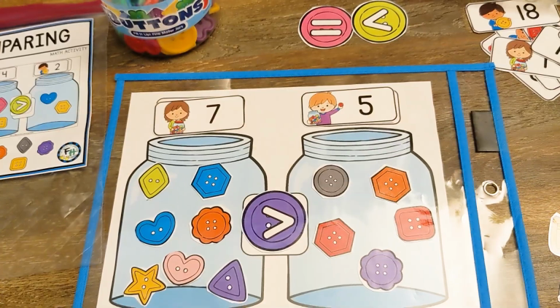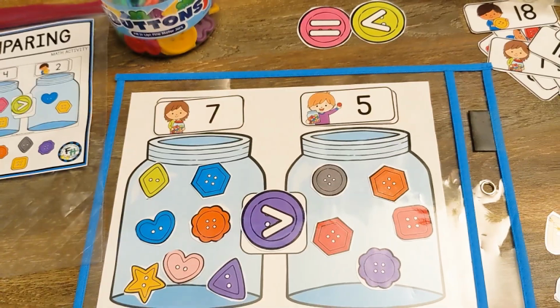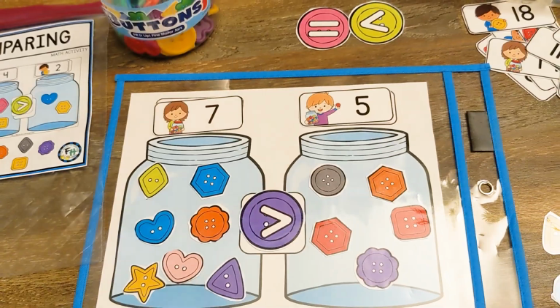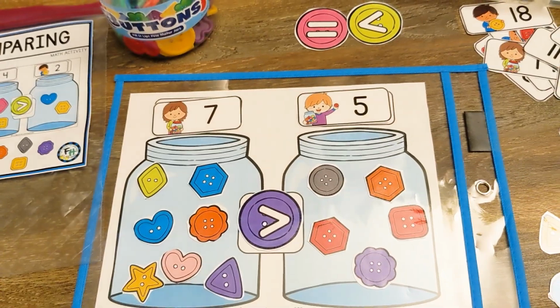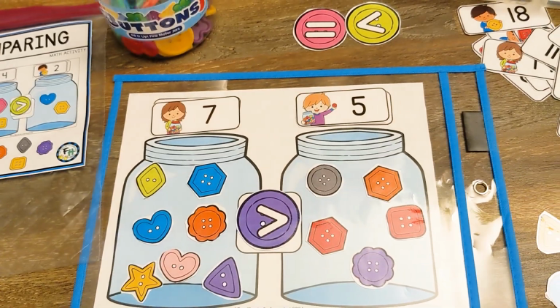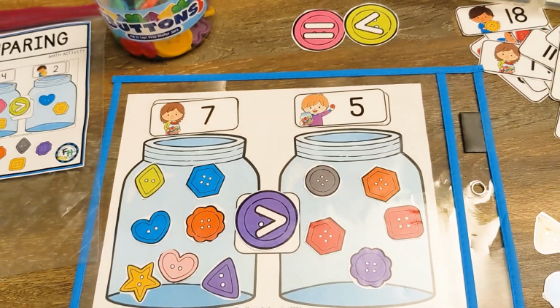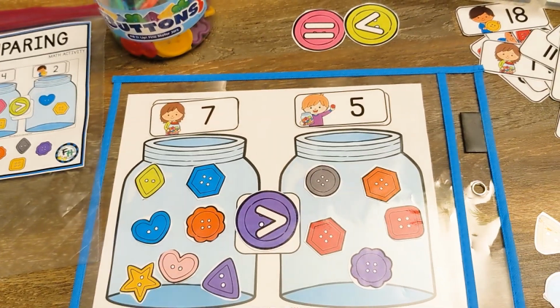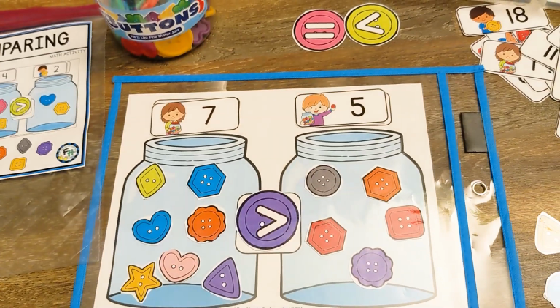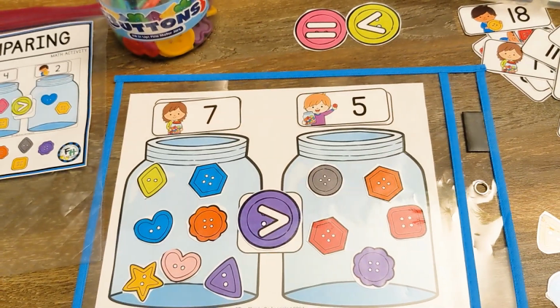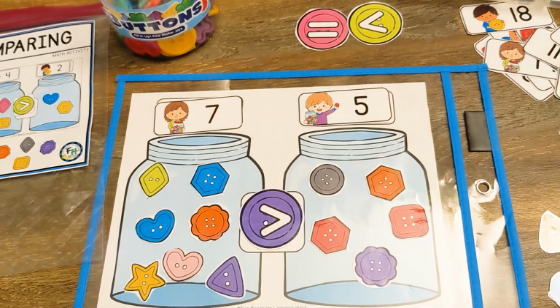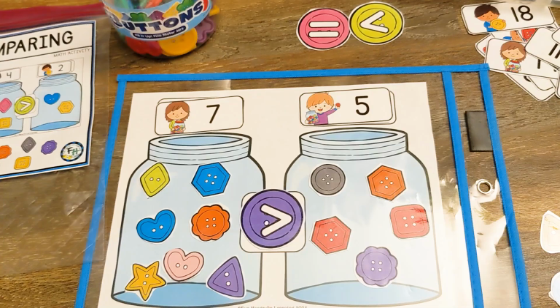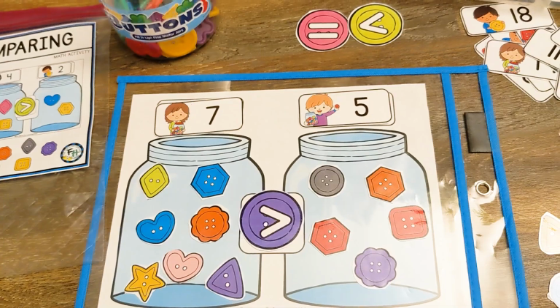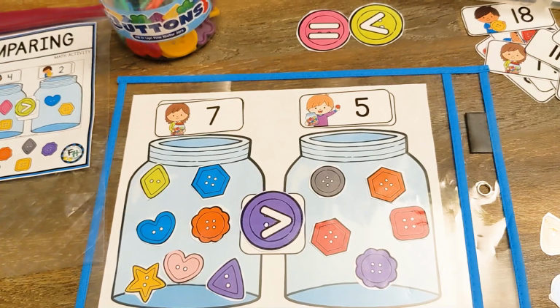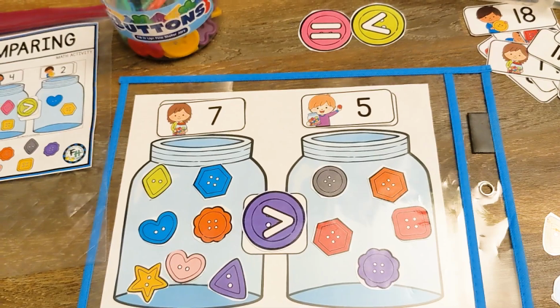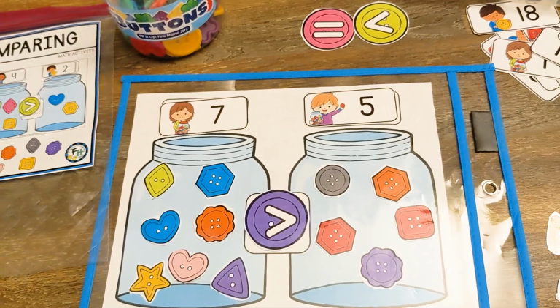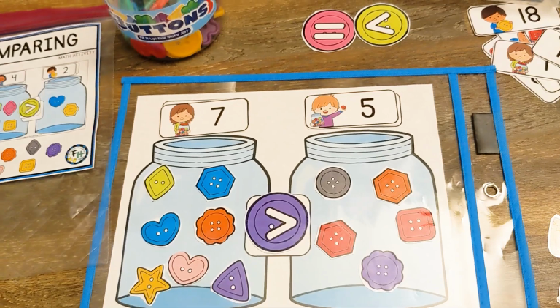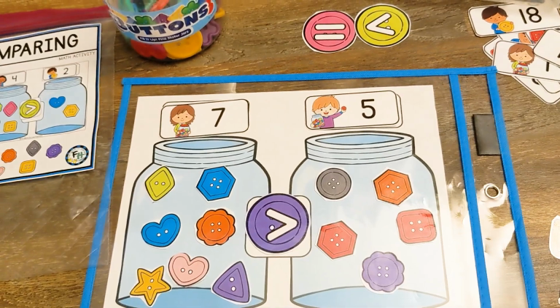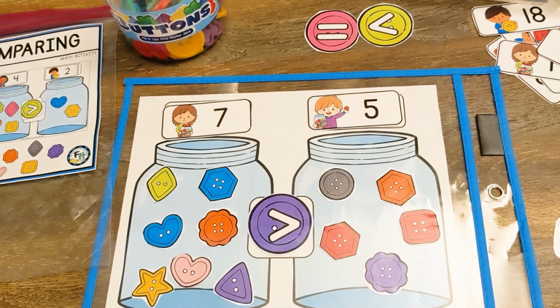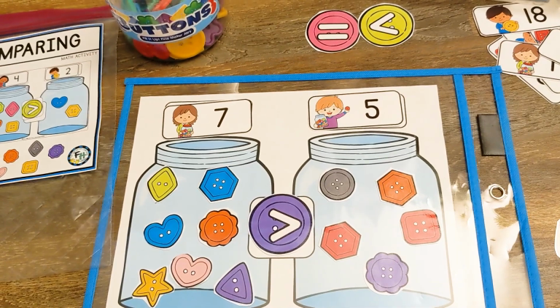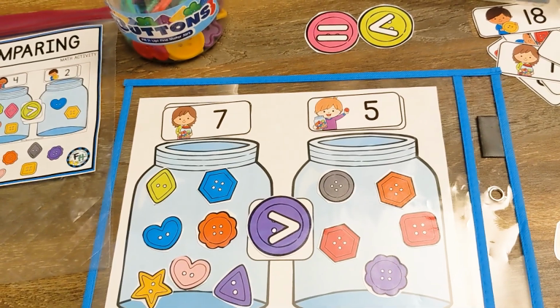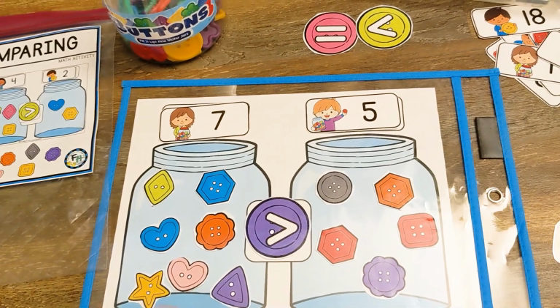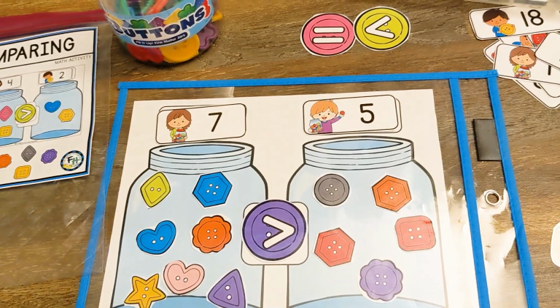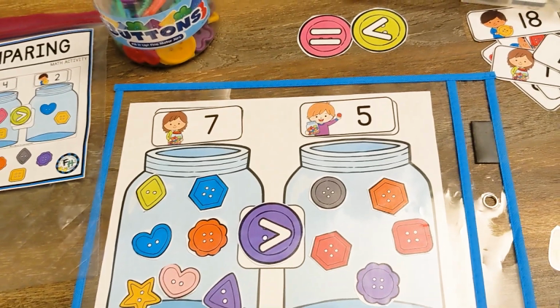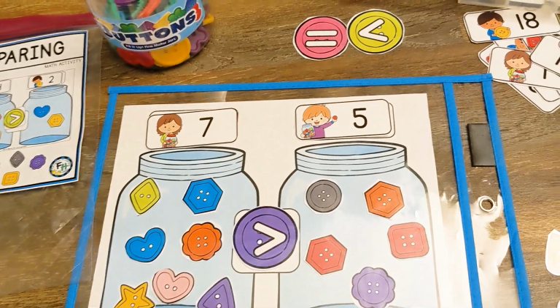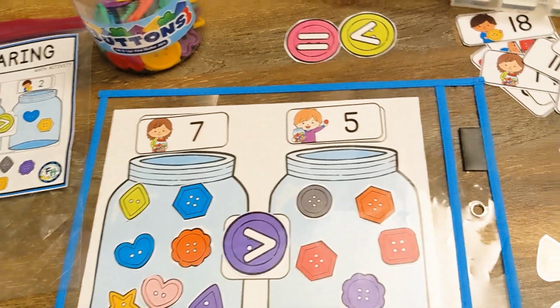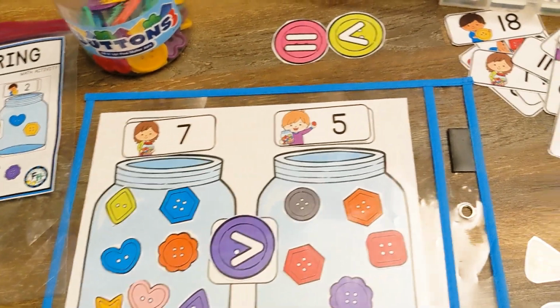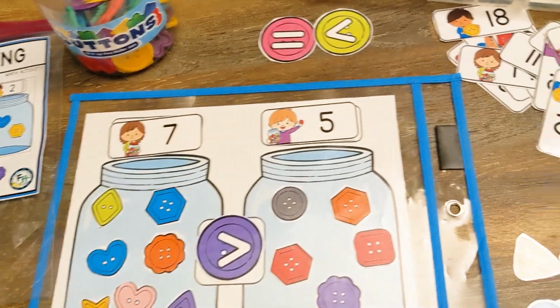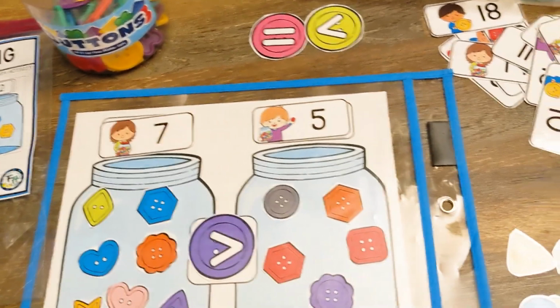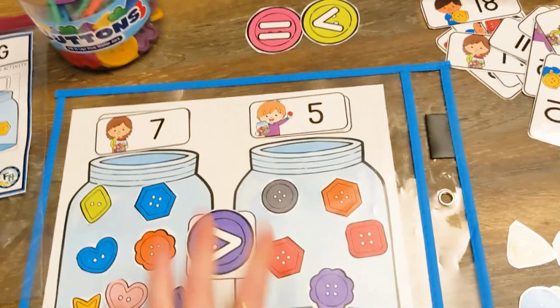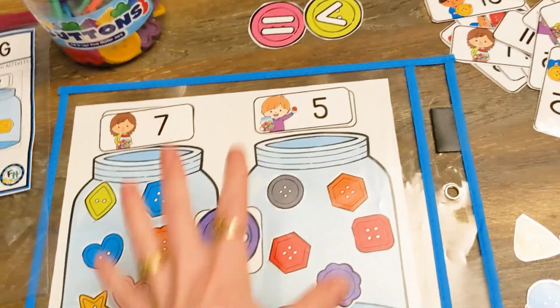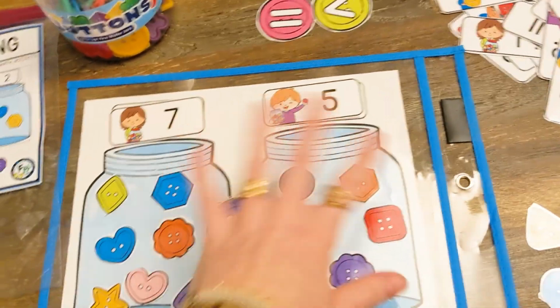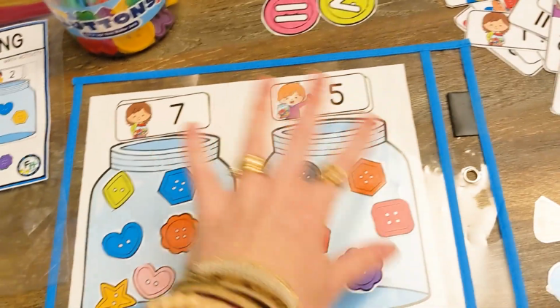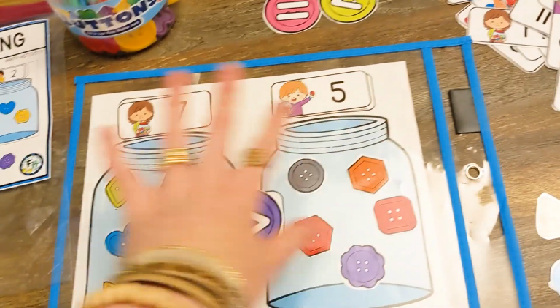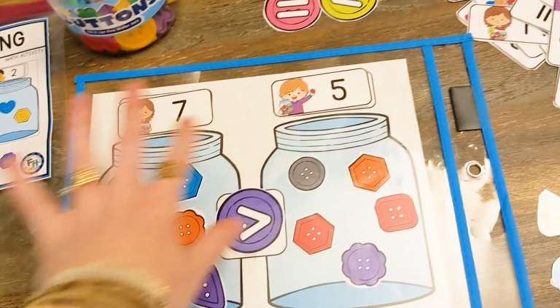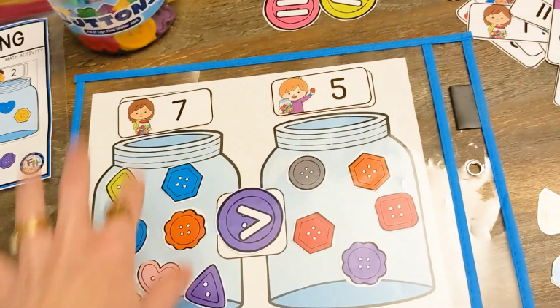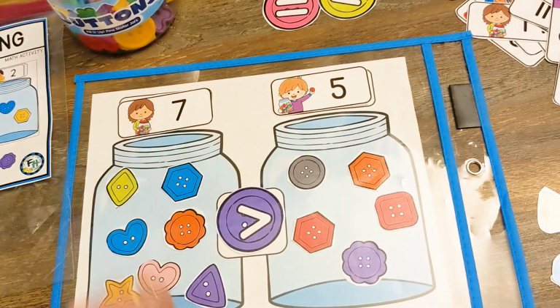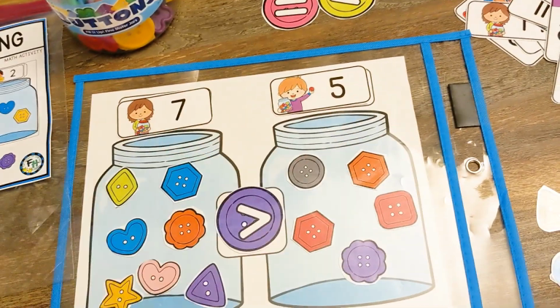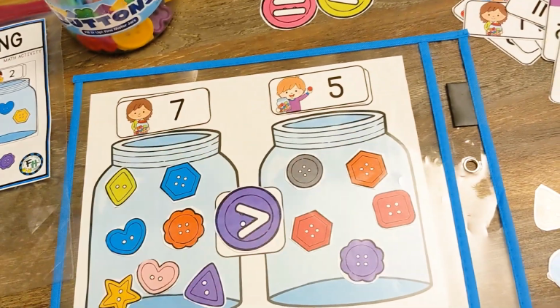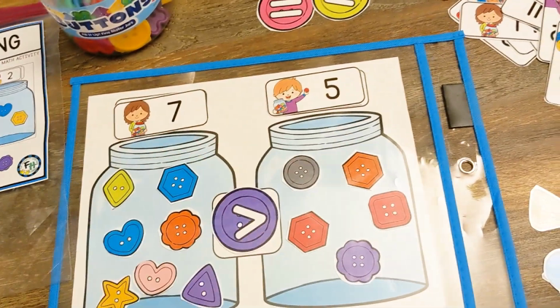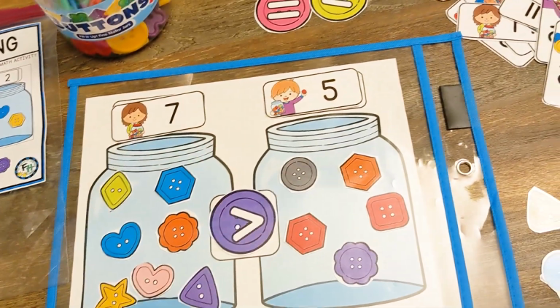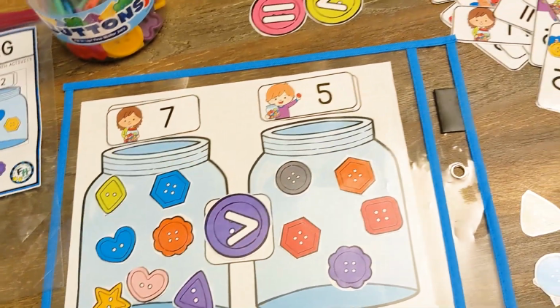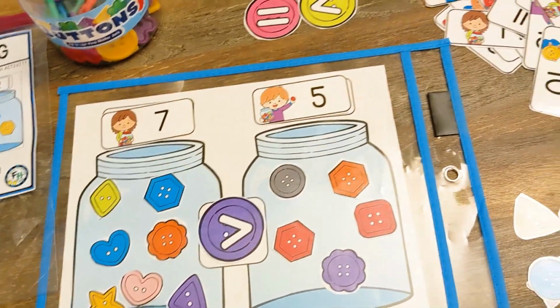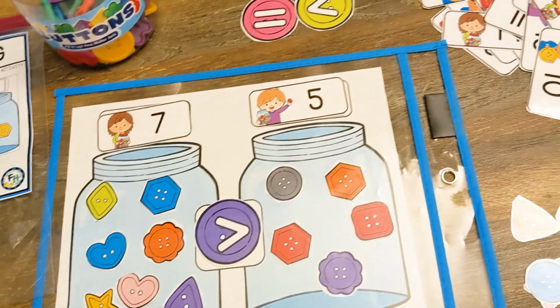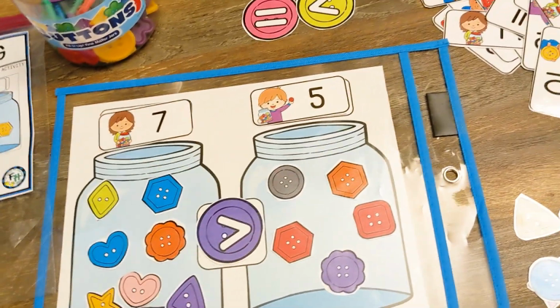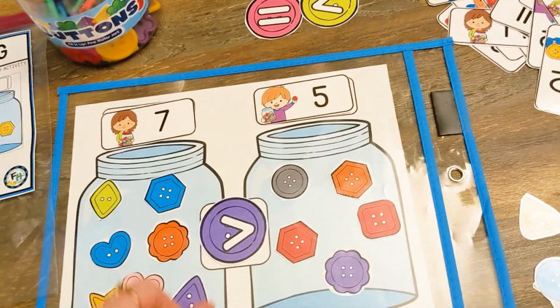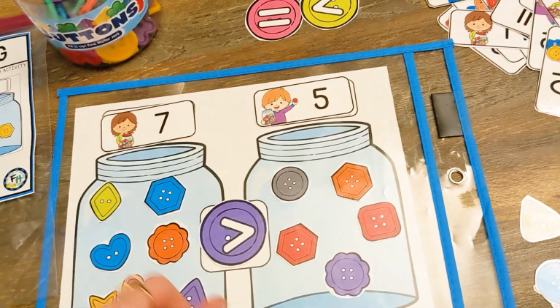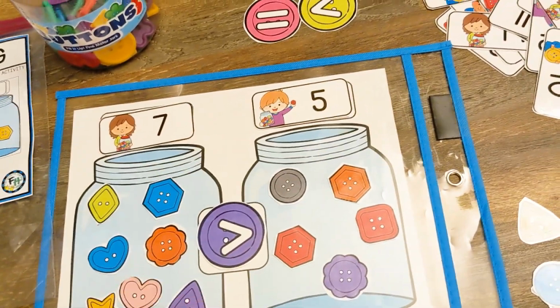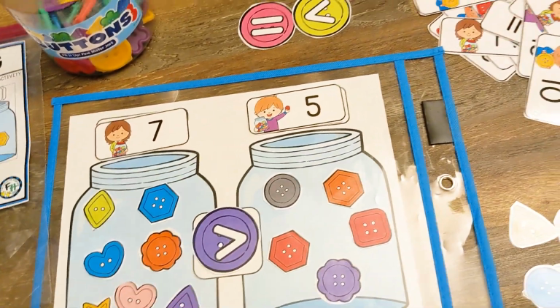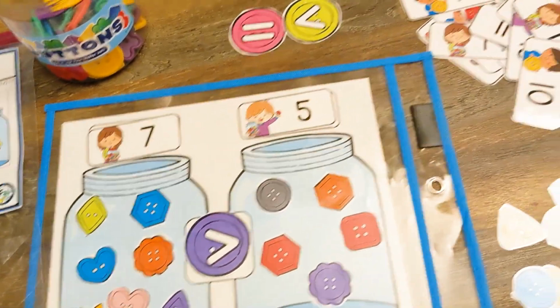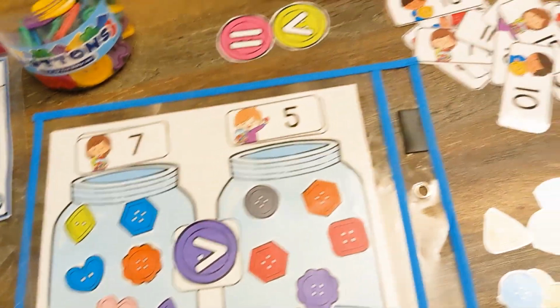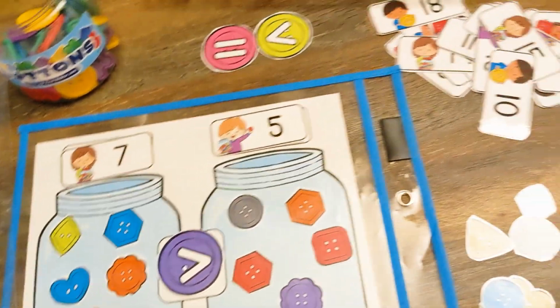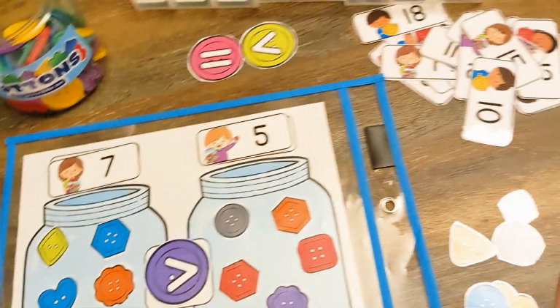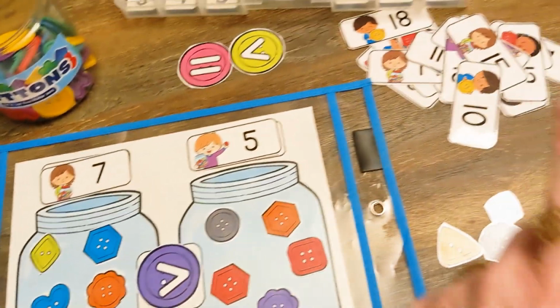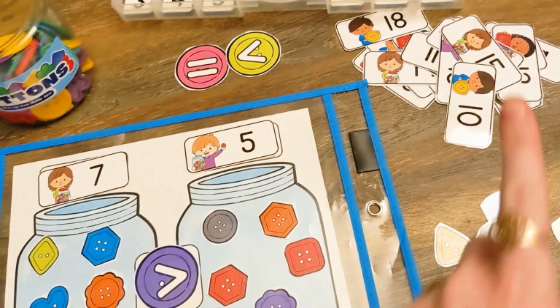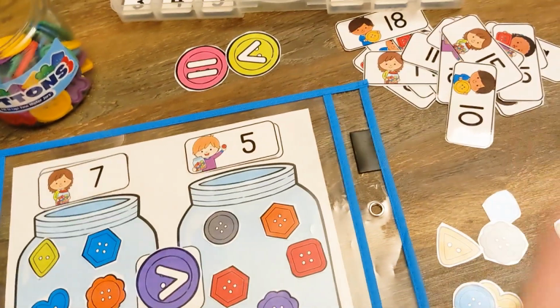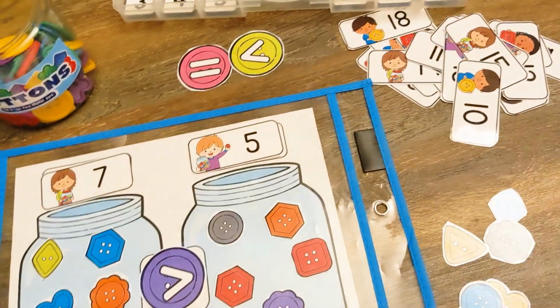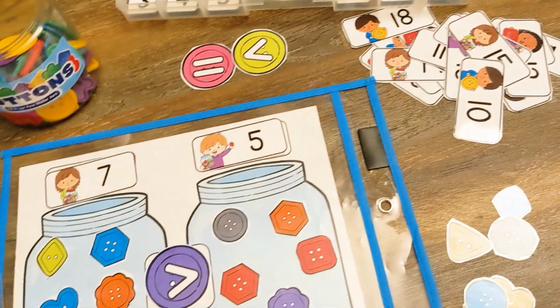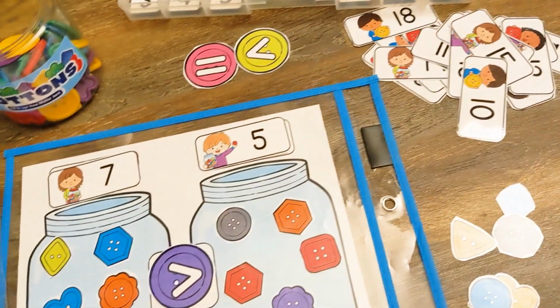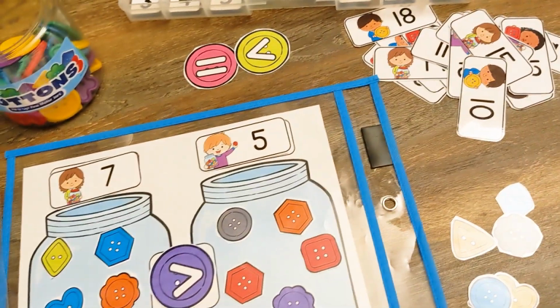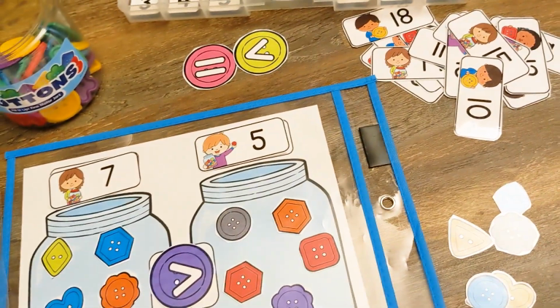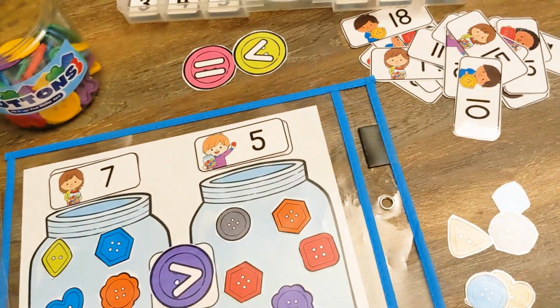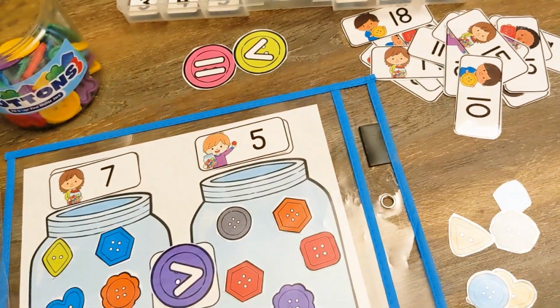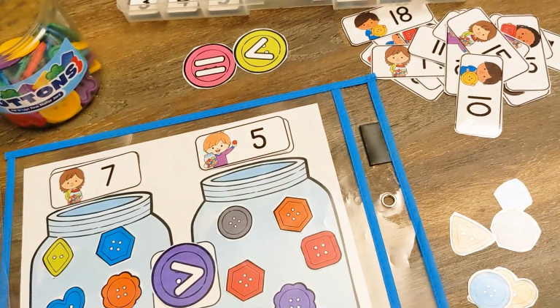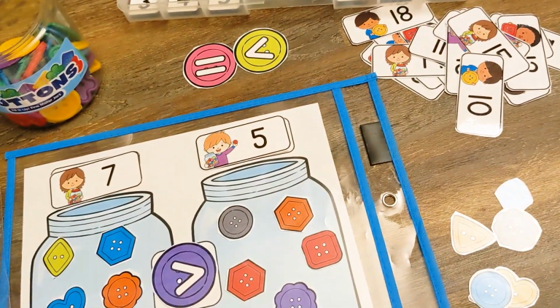Once students have completed, they can go ahead, take everything off and try it again with two new numbers.